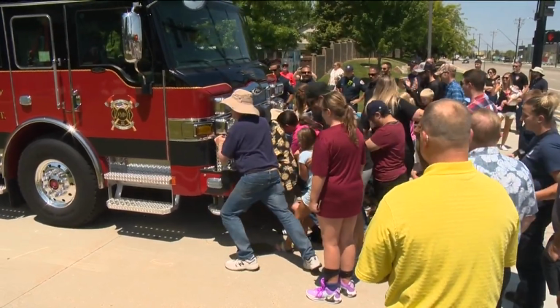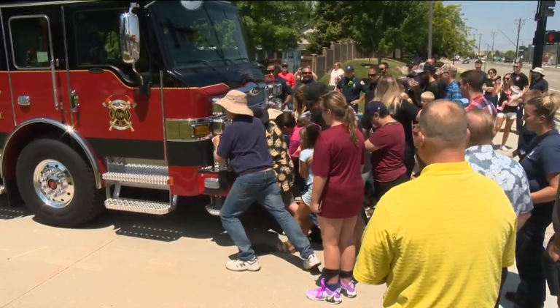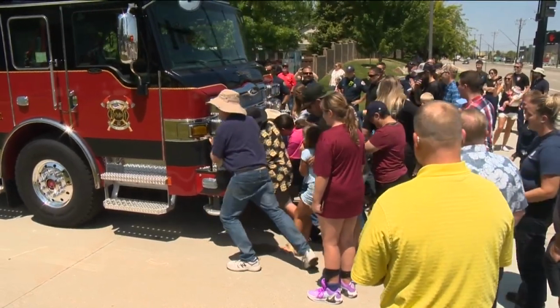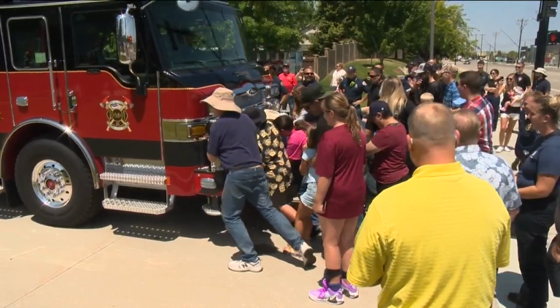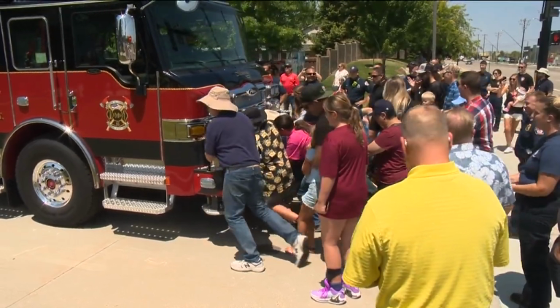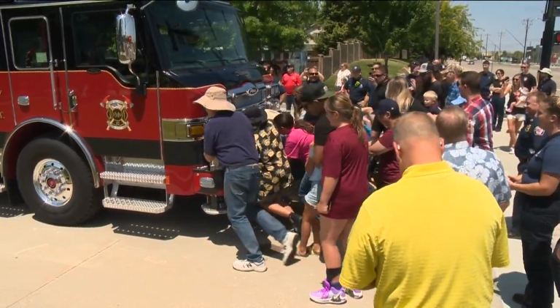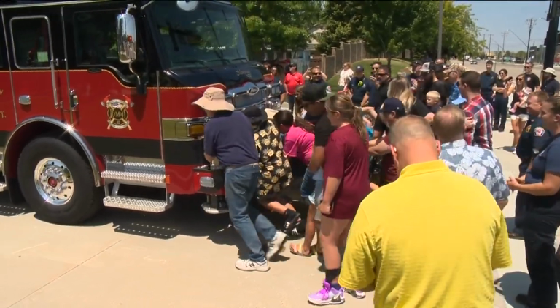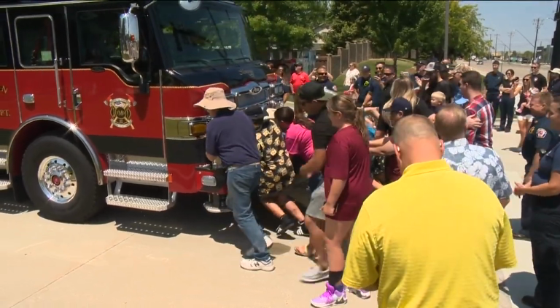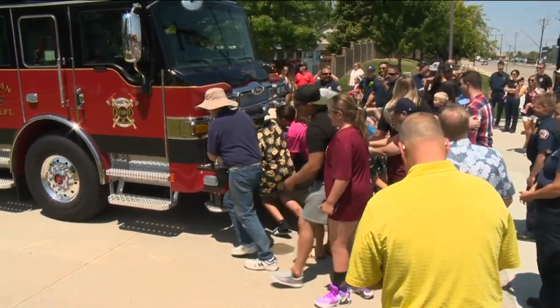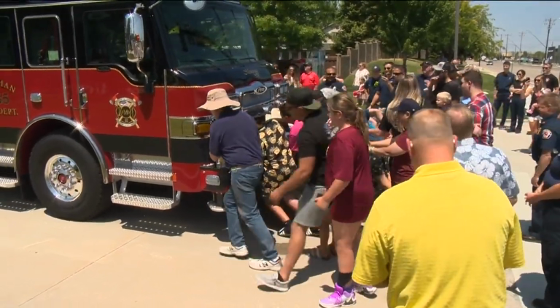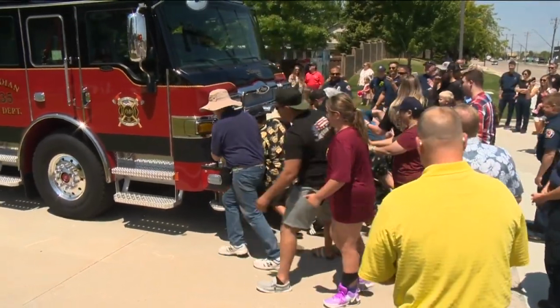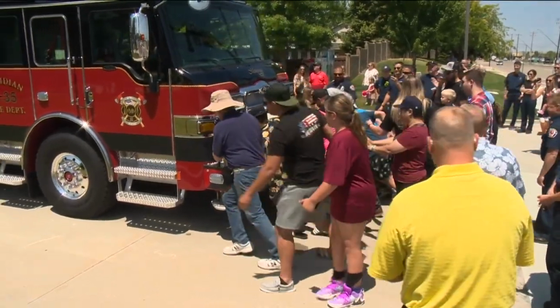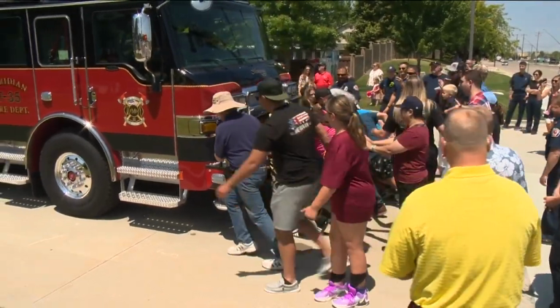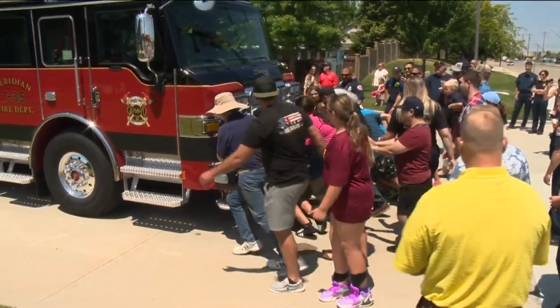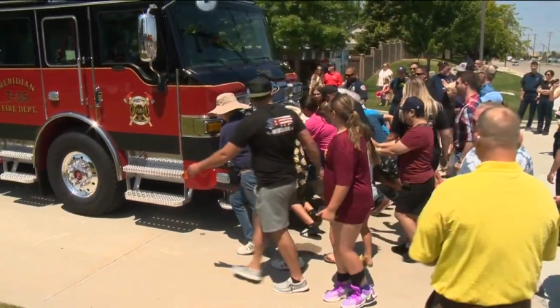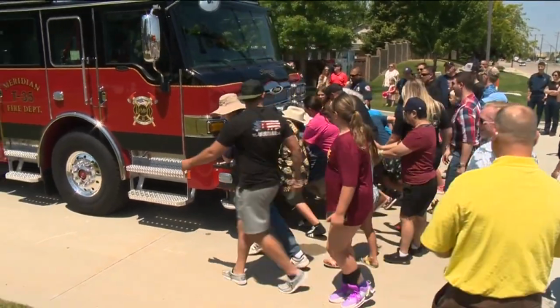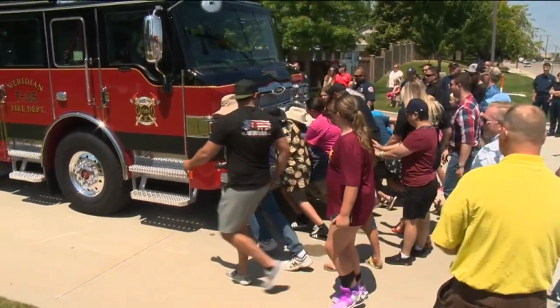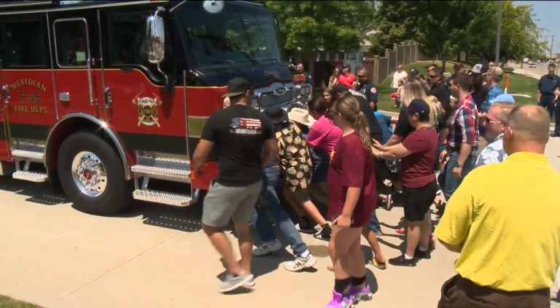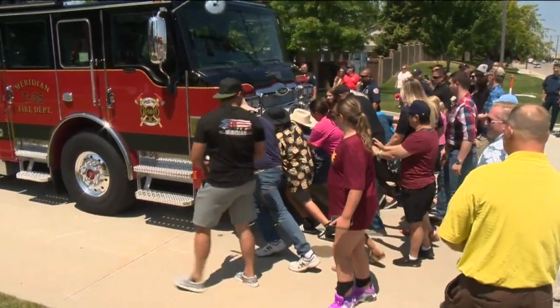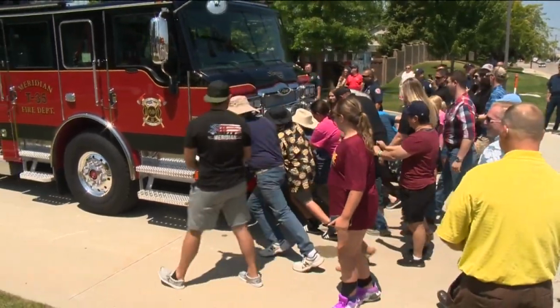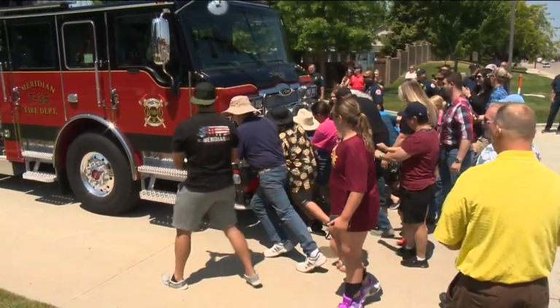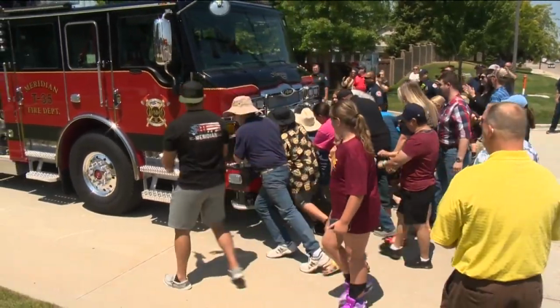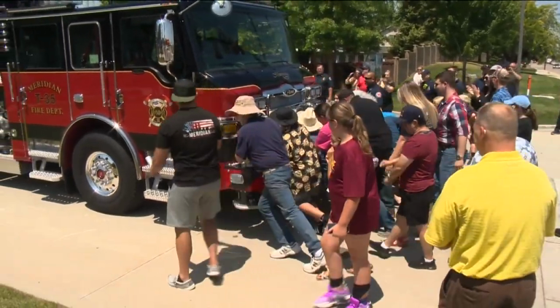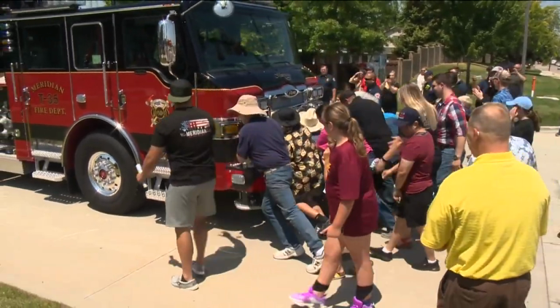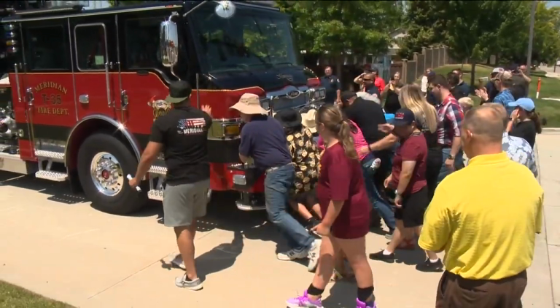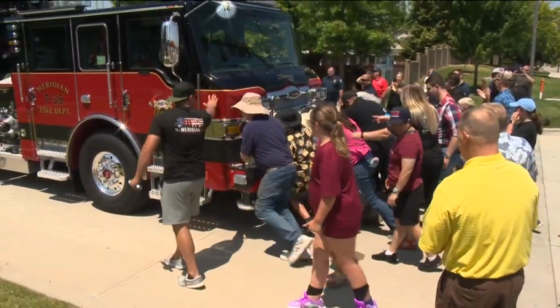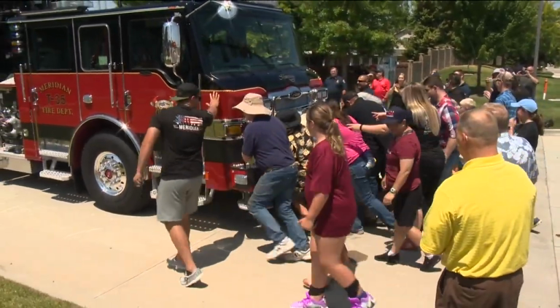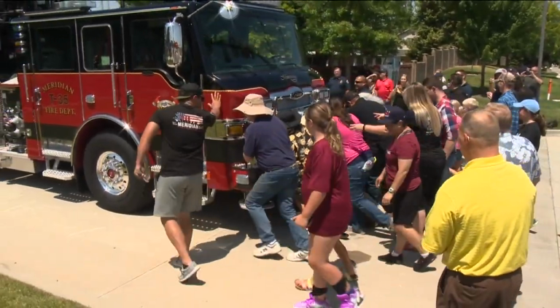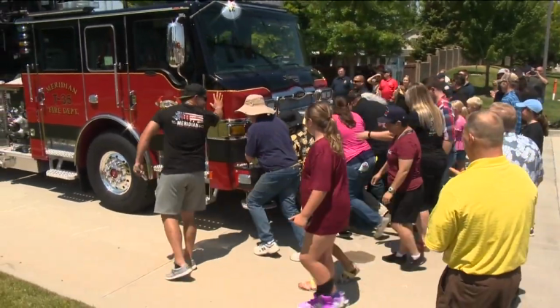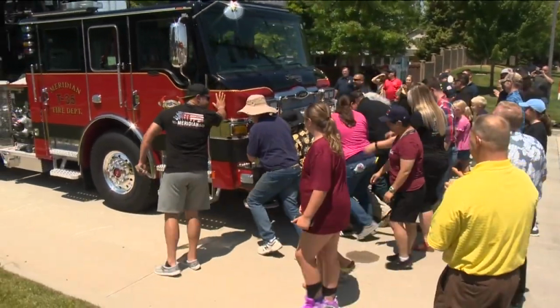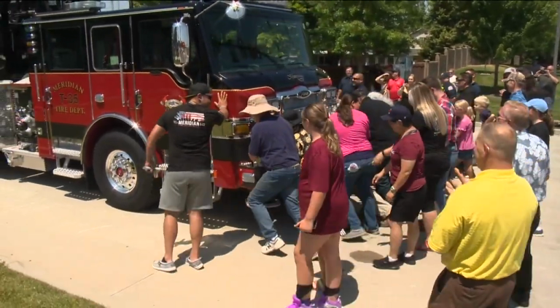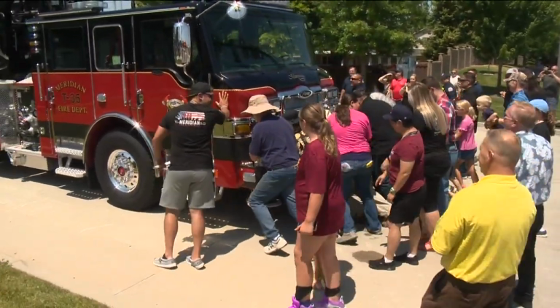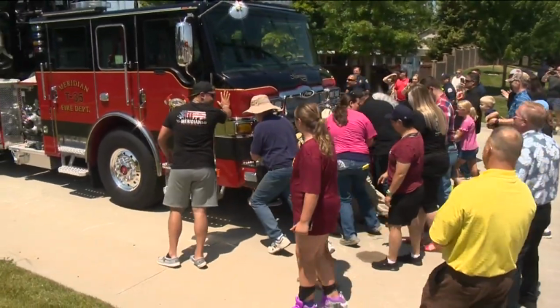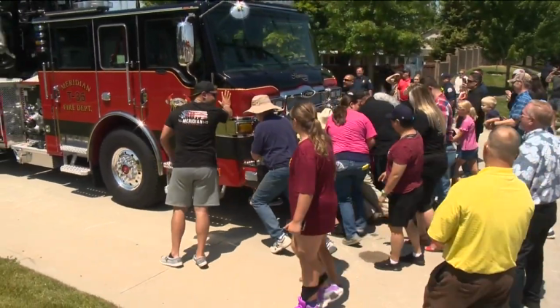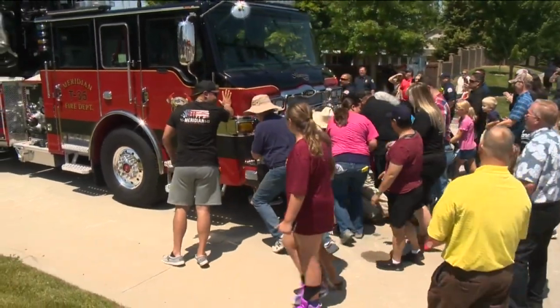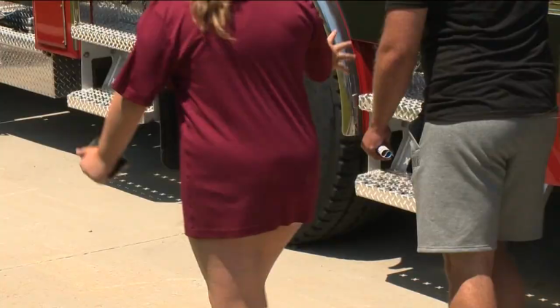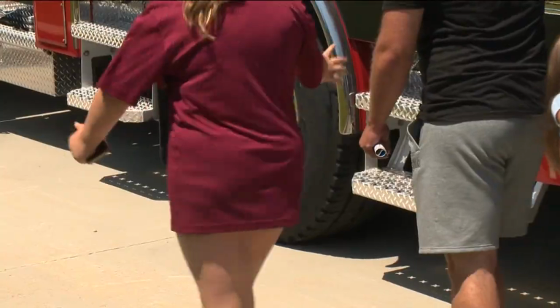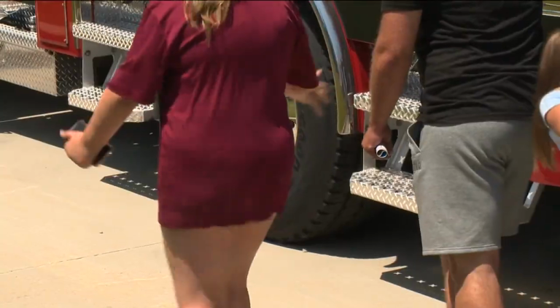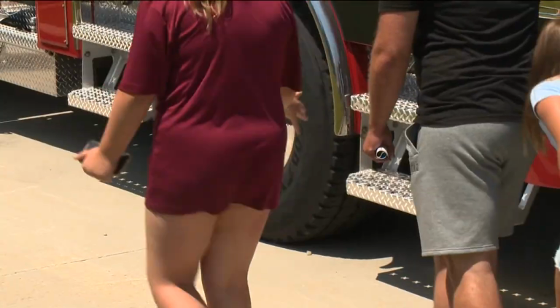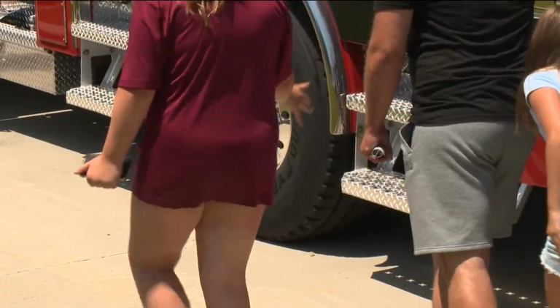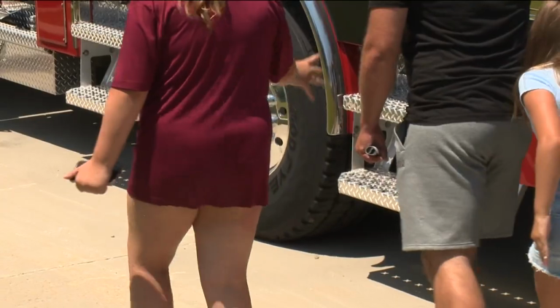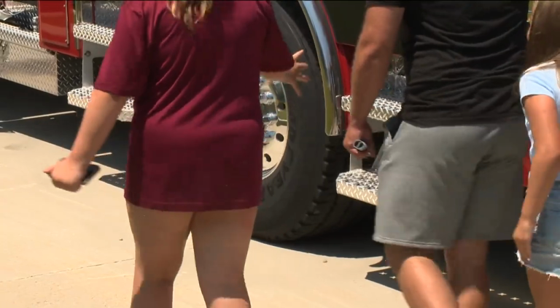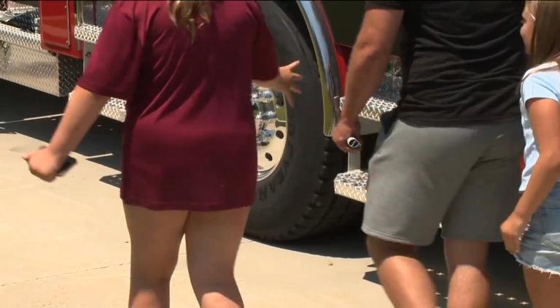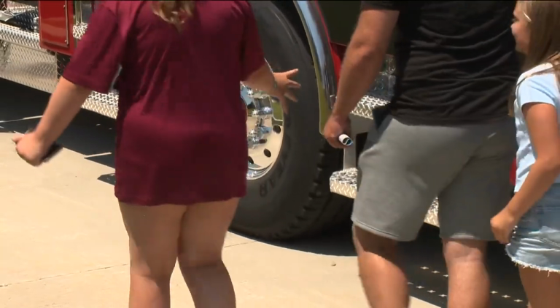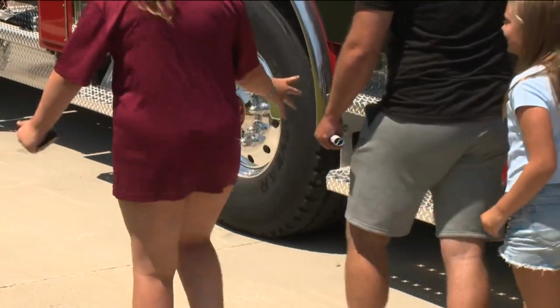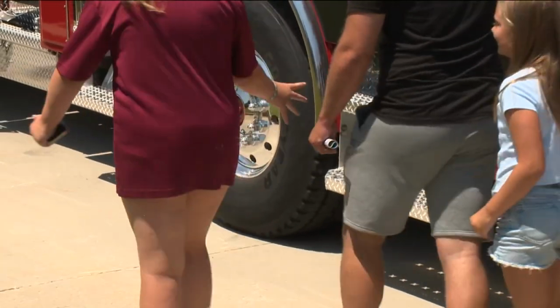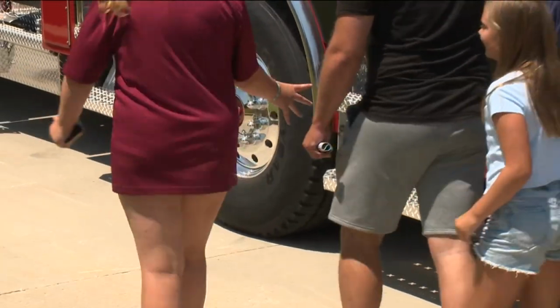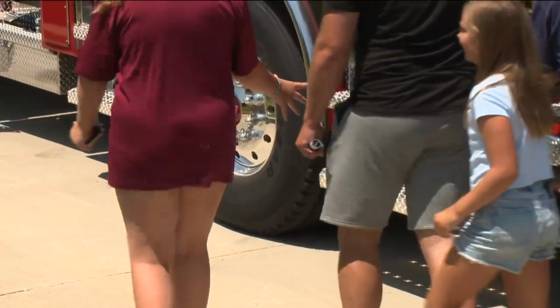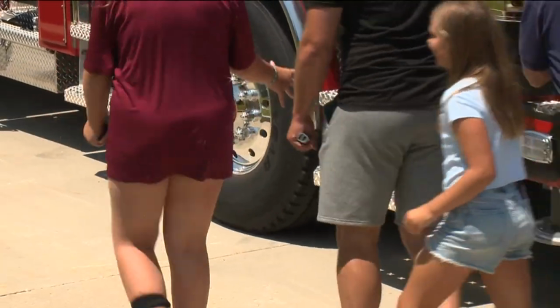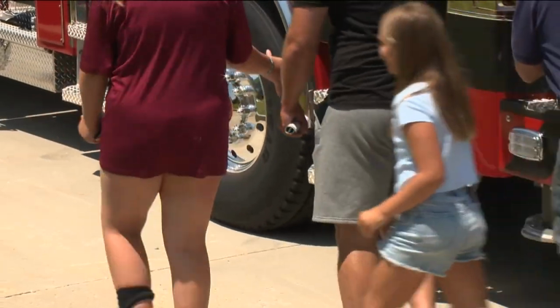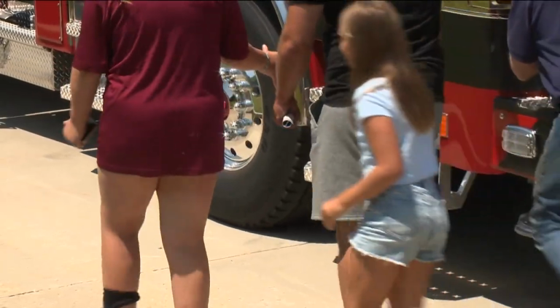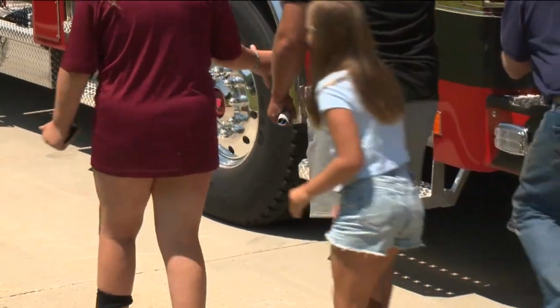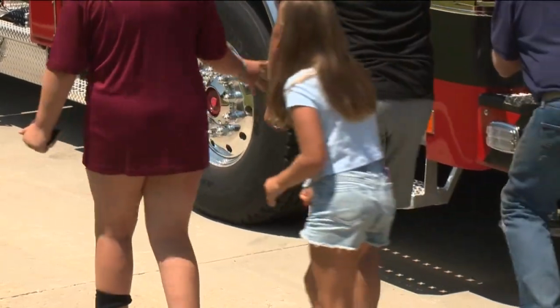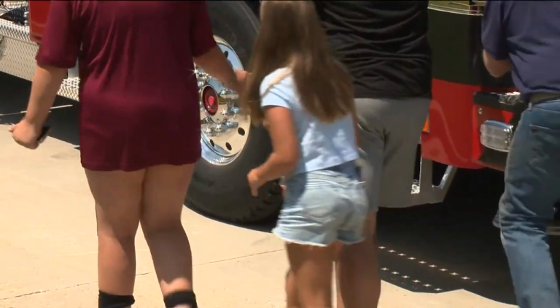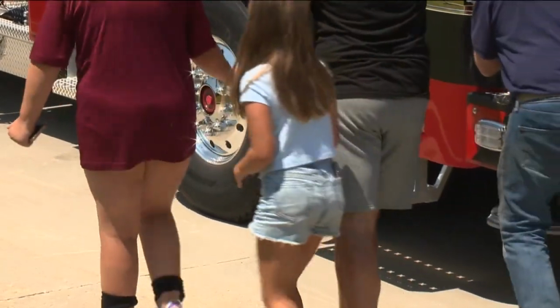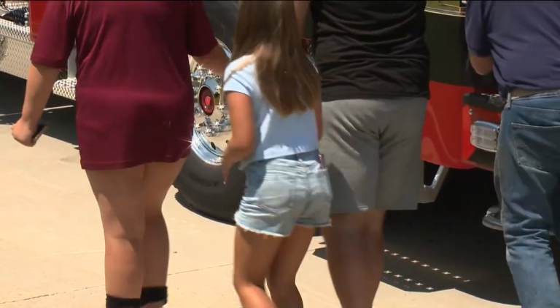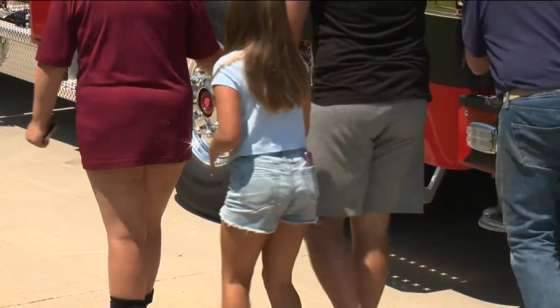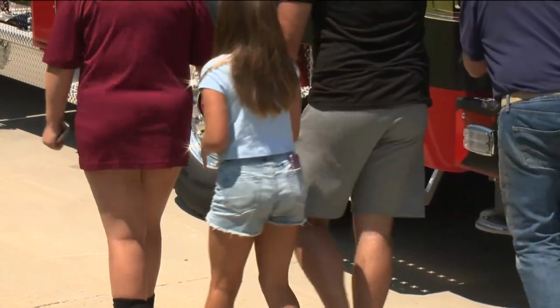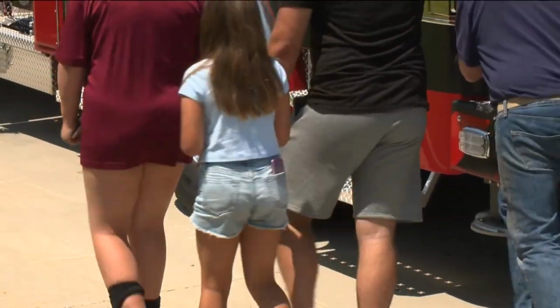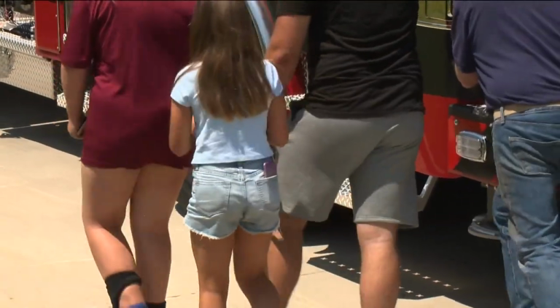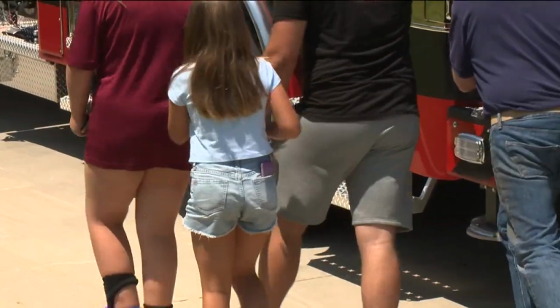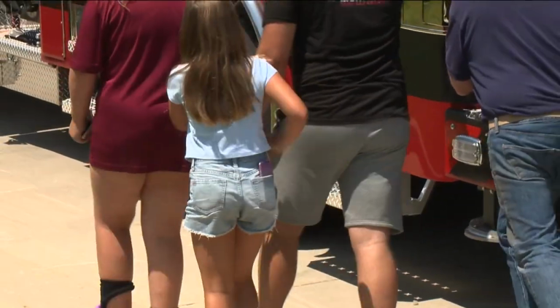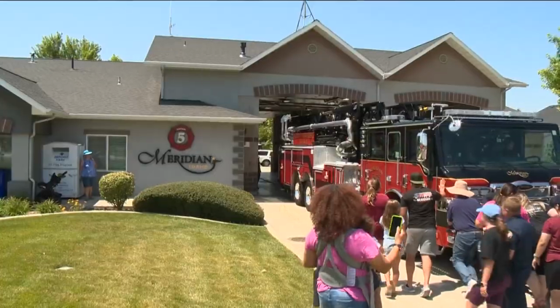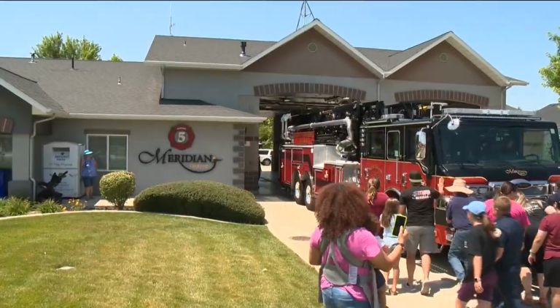And they had the ceremonial push-in ceremony right there. The Quint's new home is at Meridian Fire Station 5.